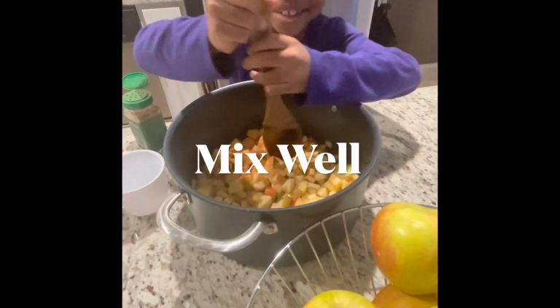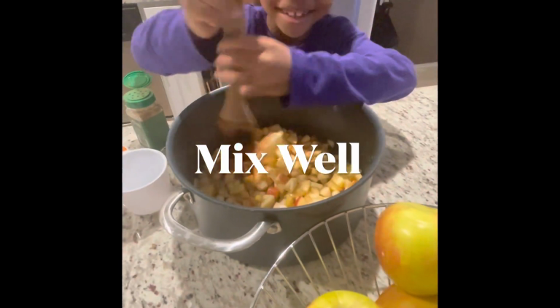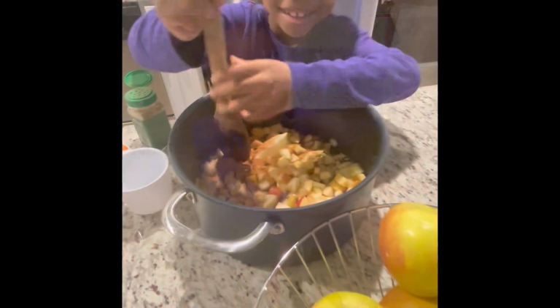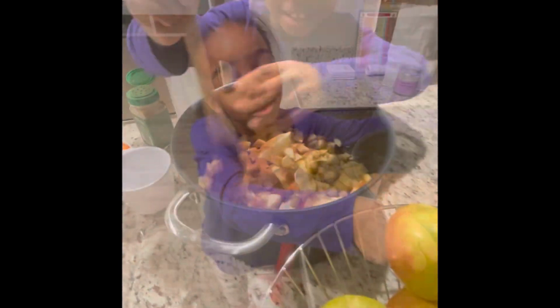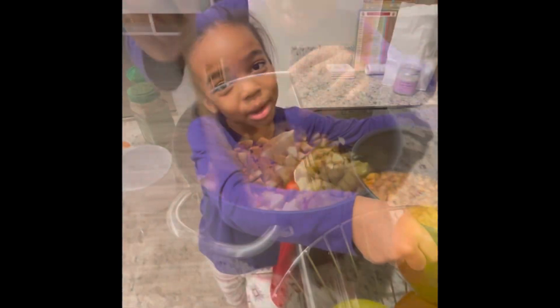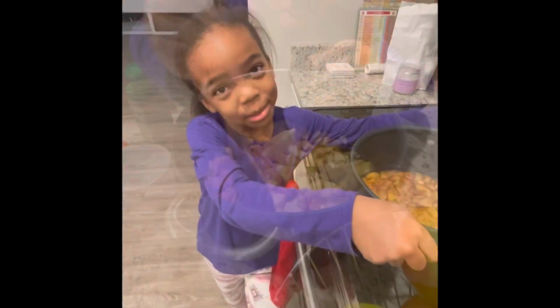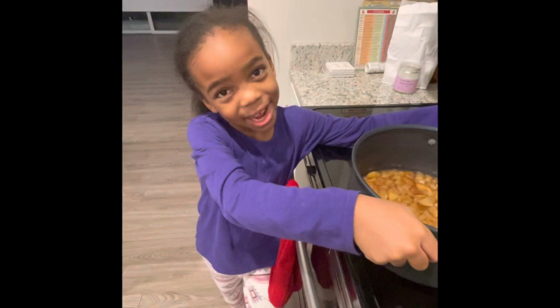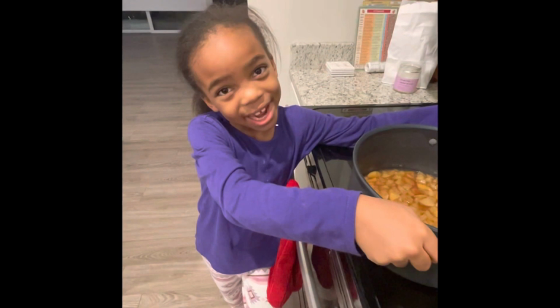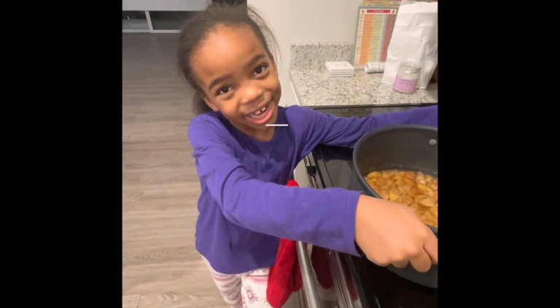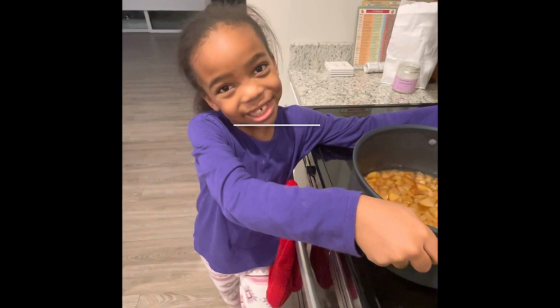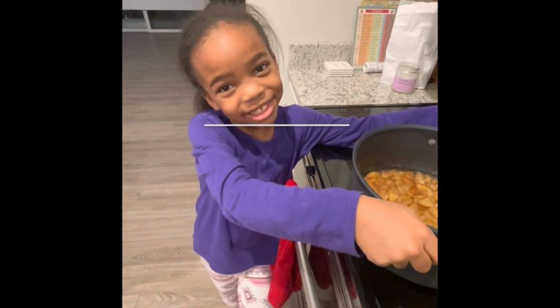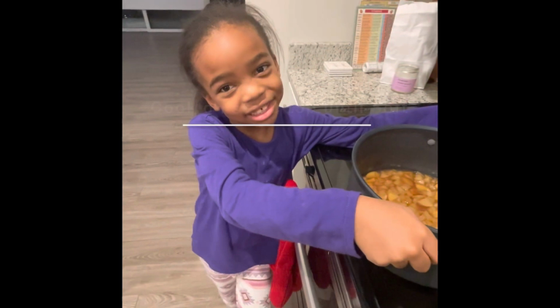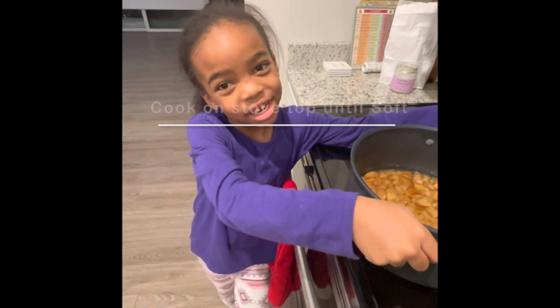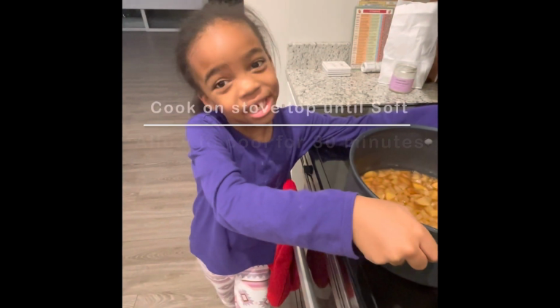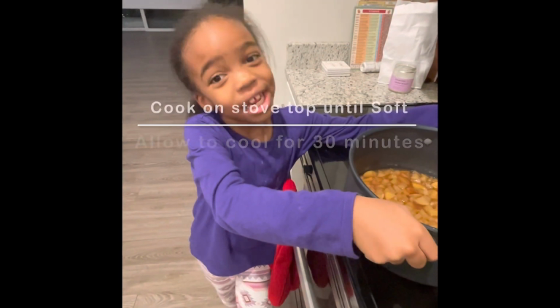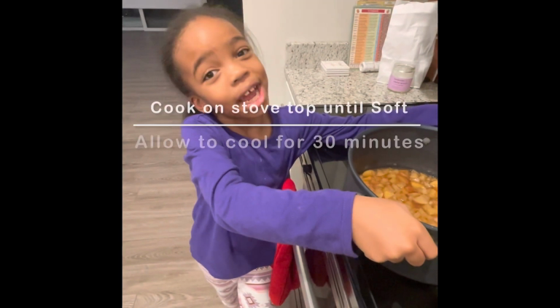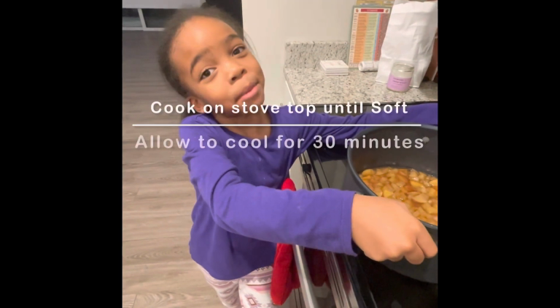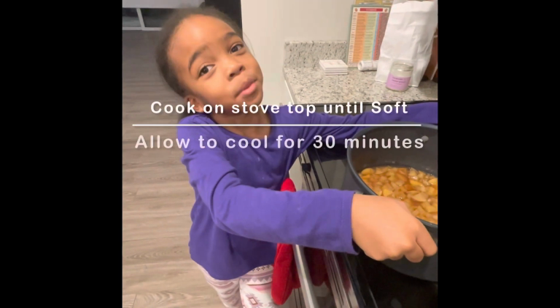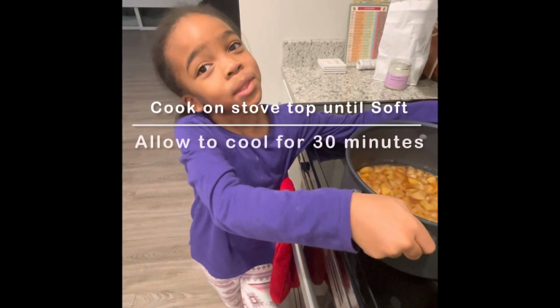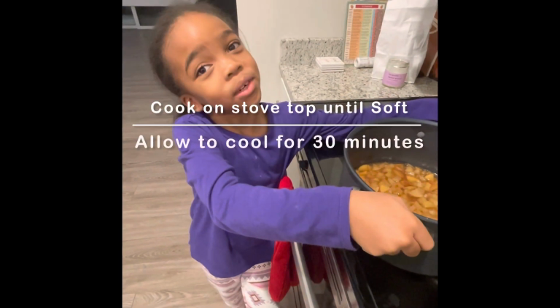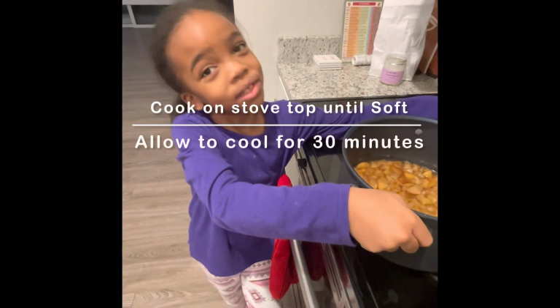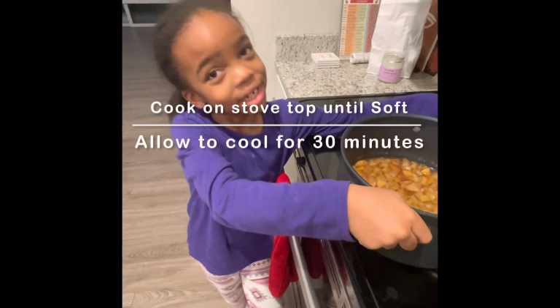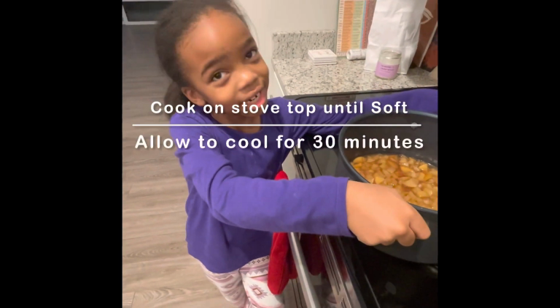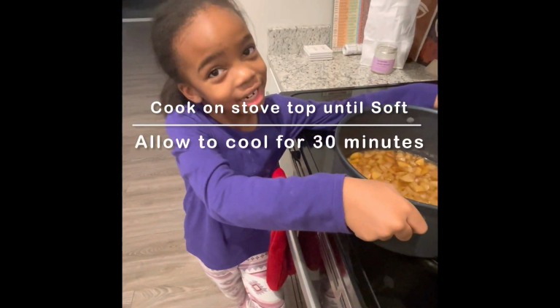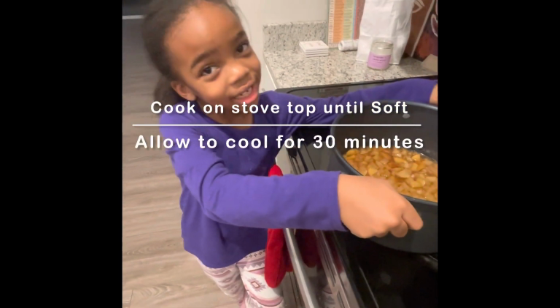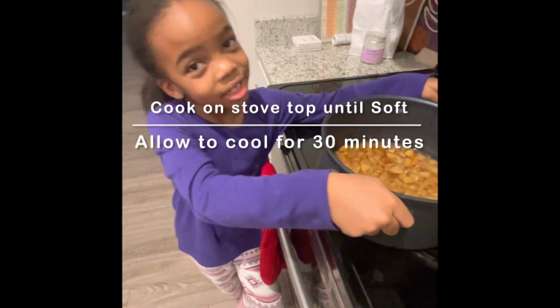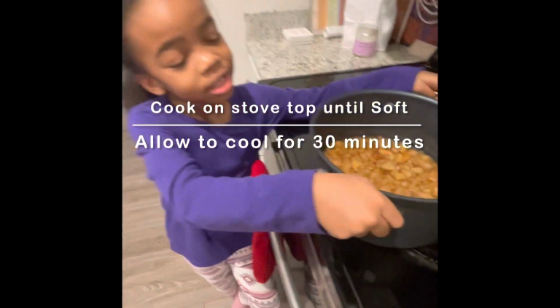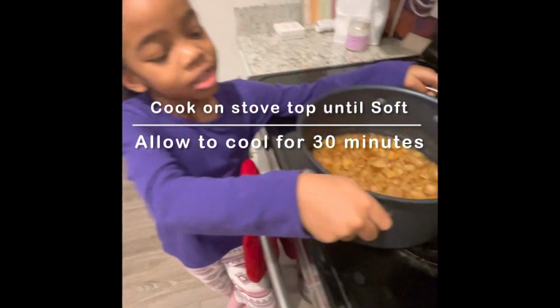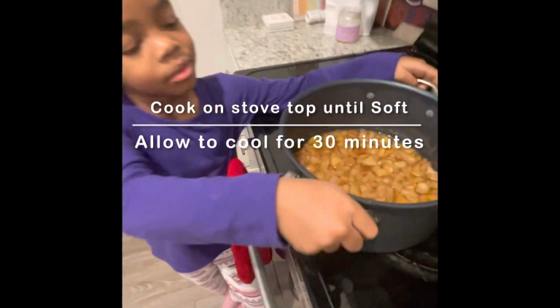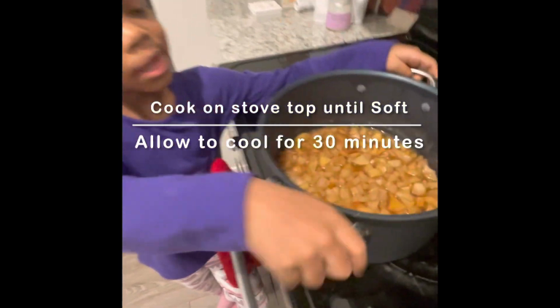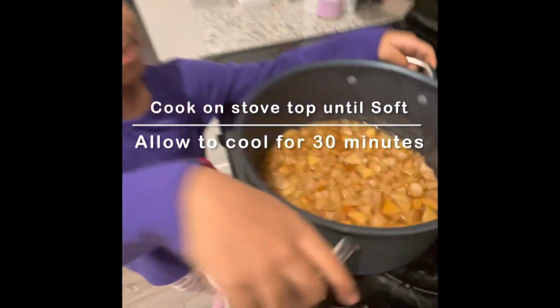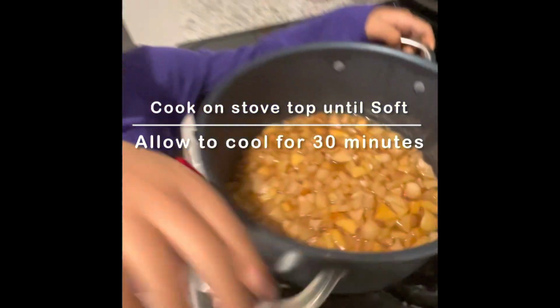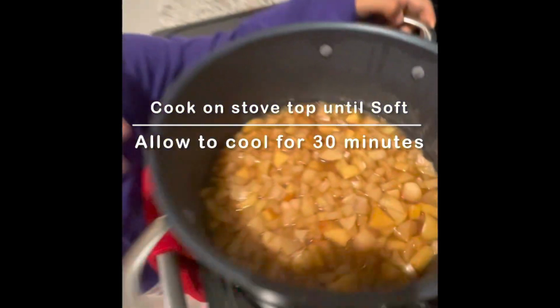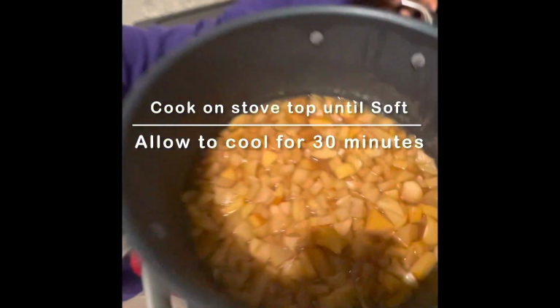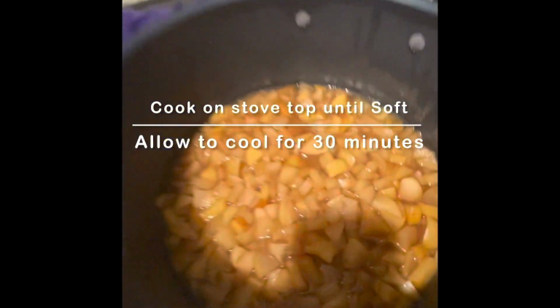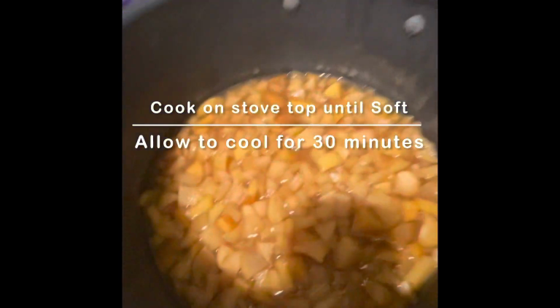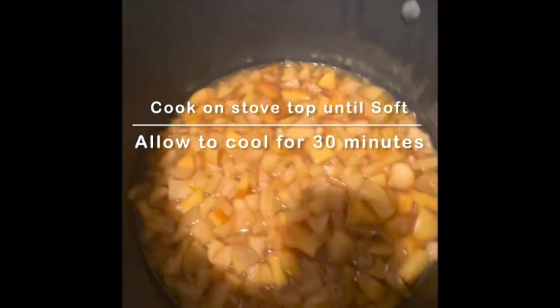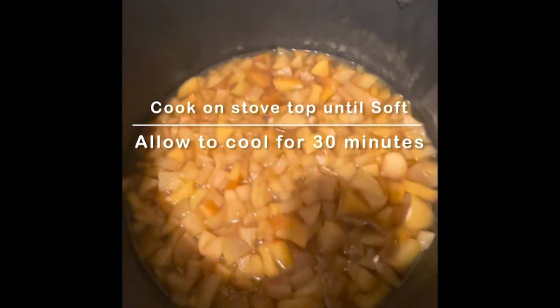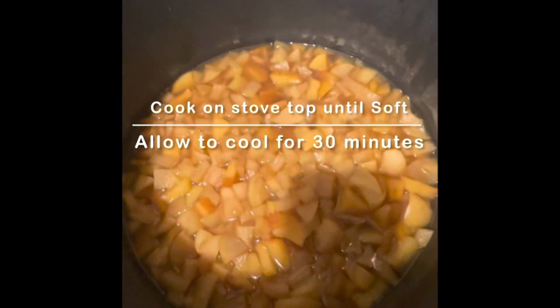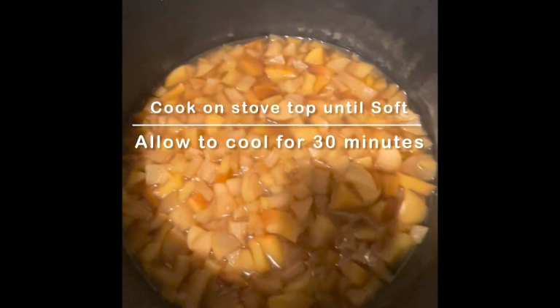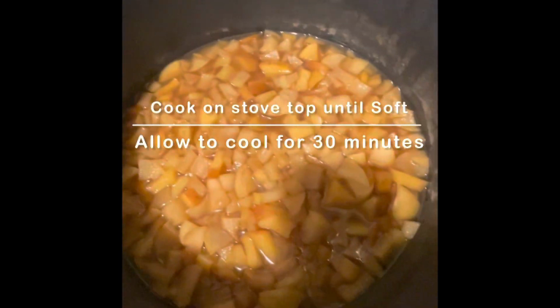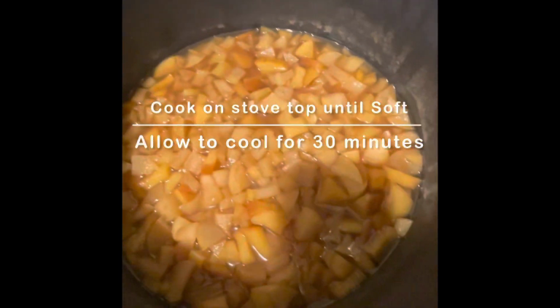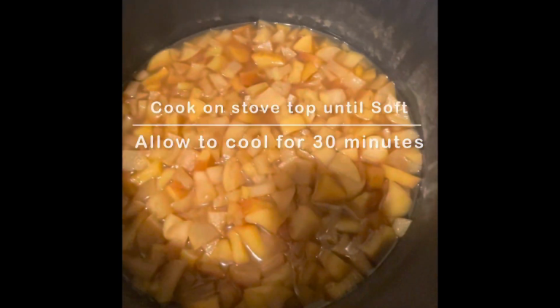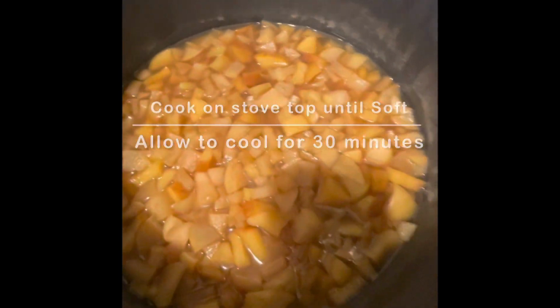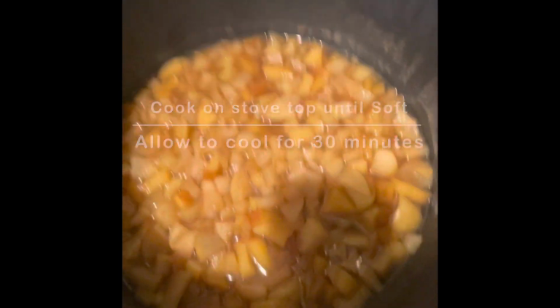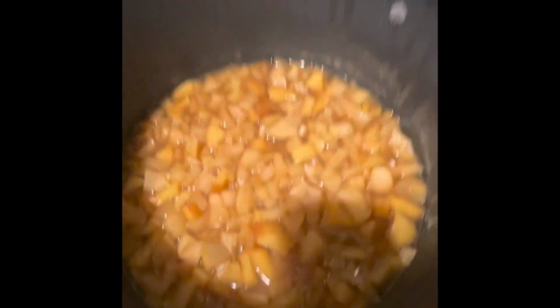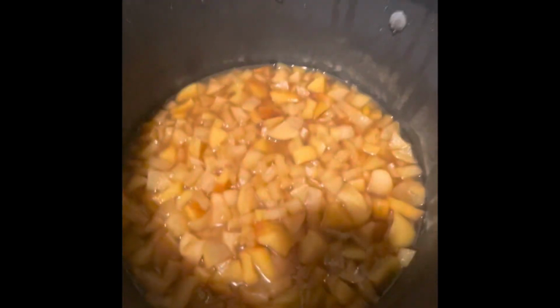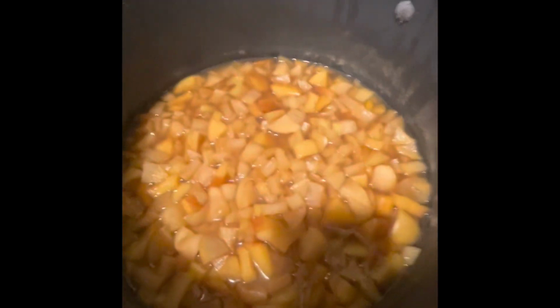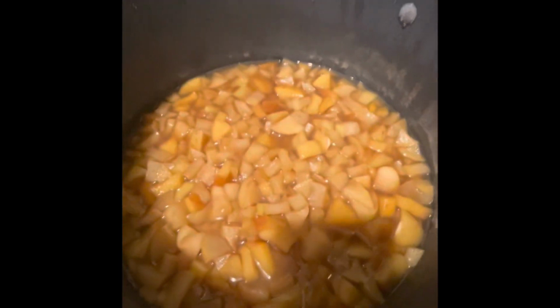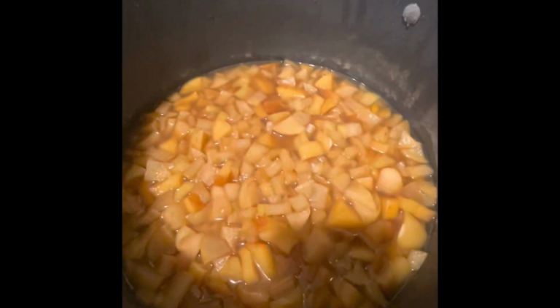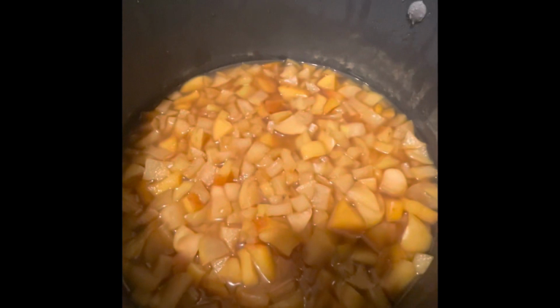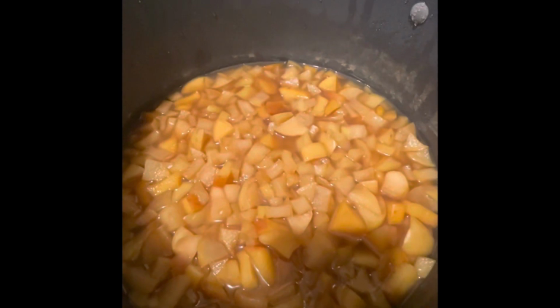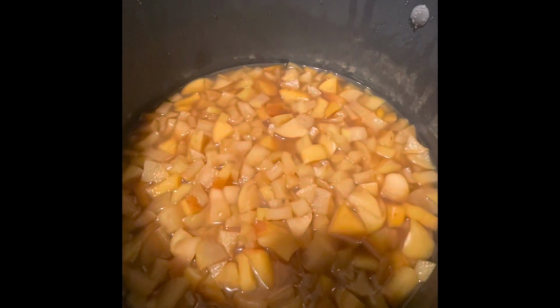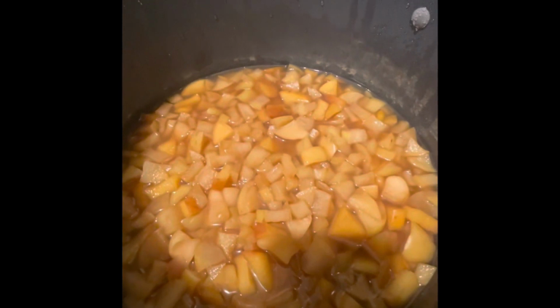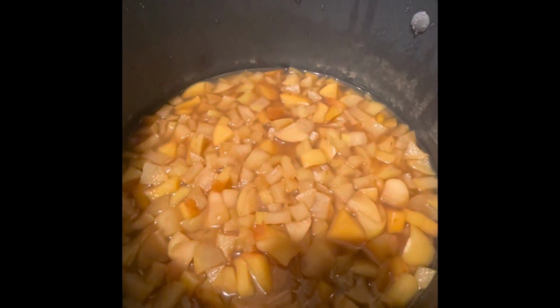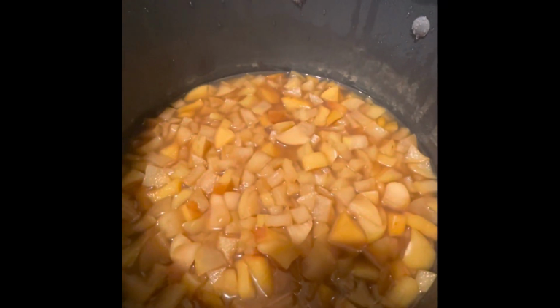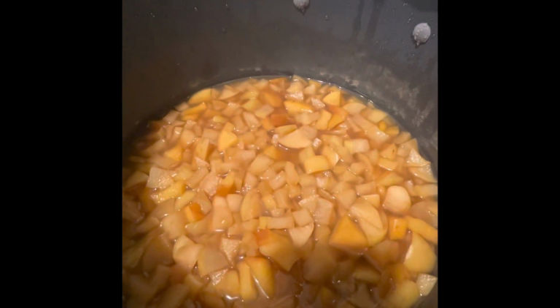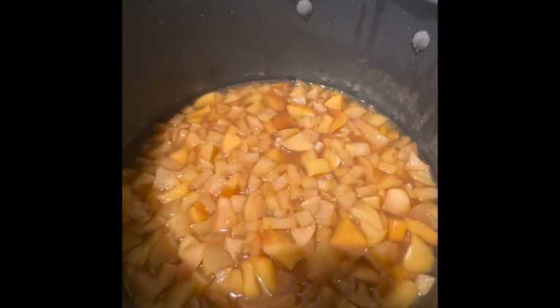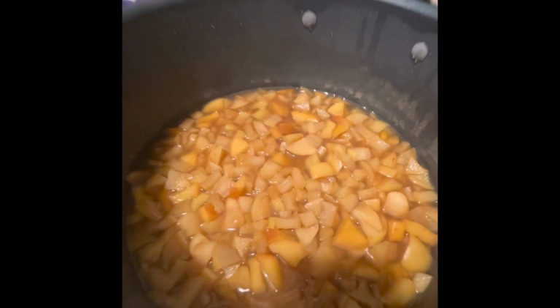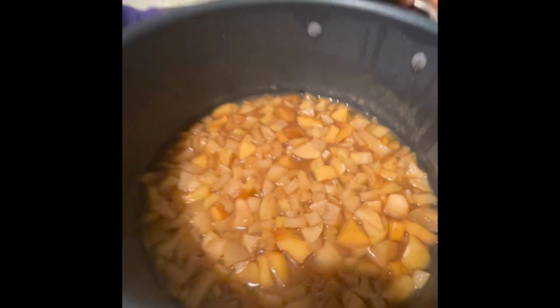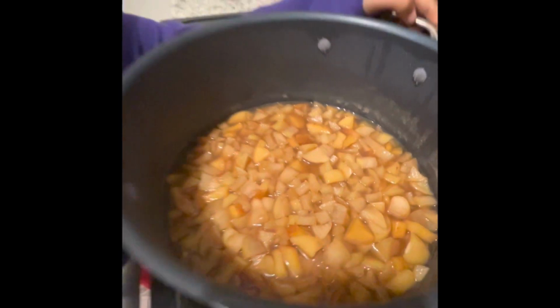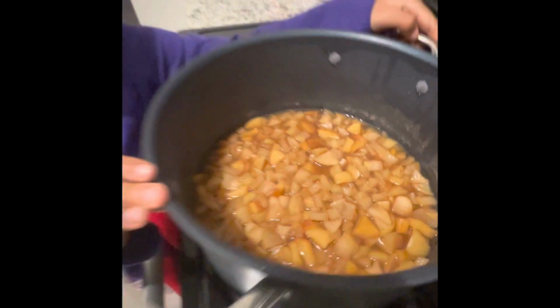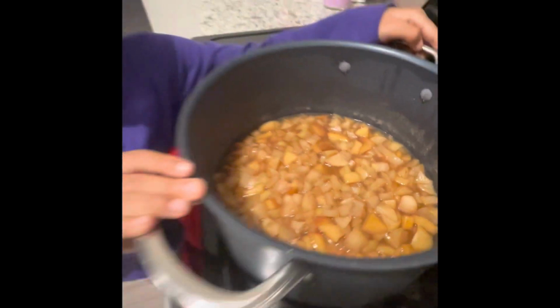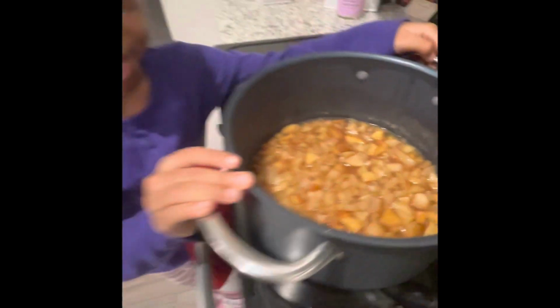We're back. The apples are done. We put it on the stove and left it here for 40 minutes.